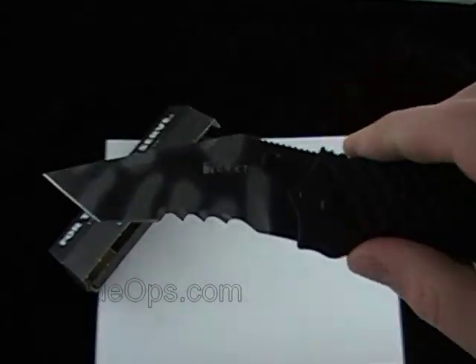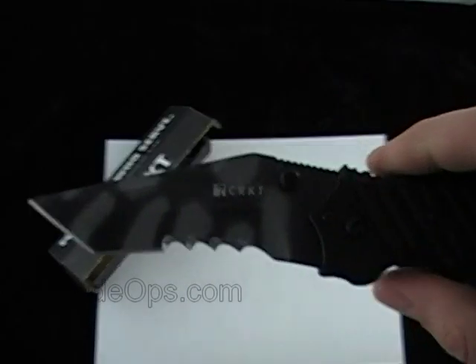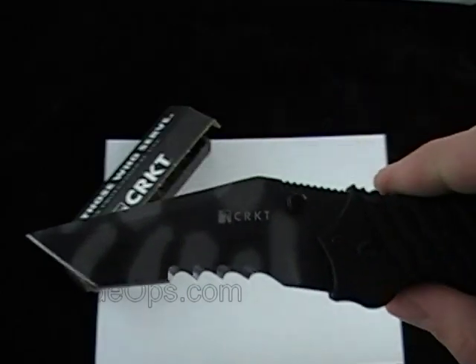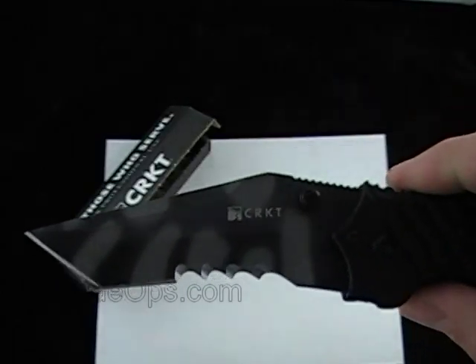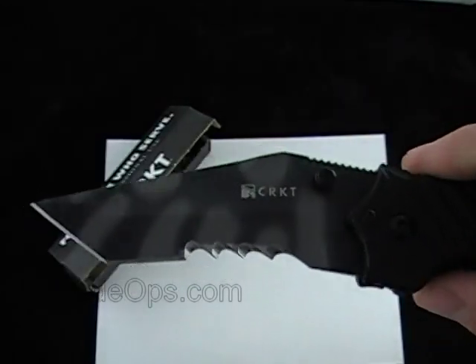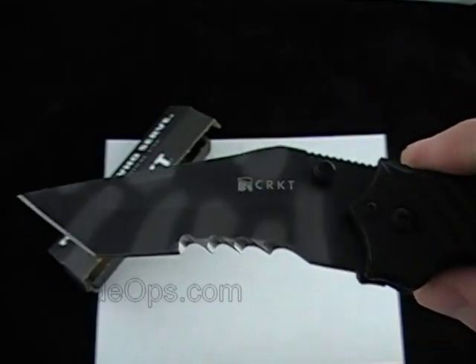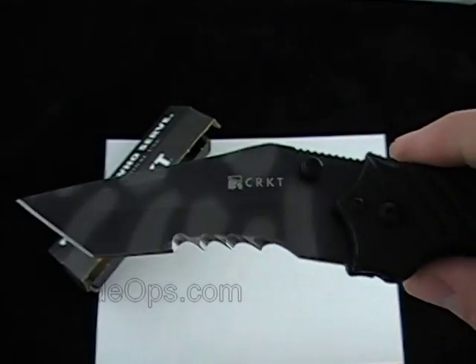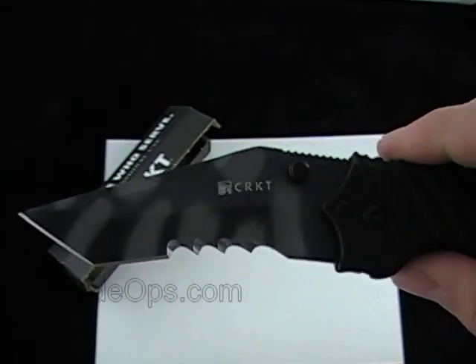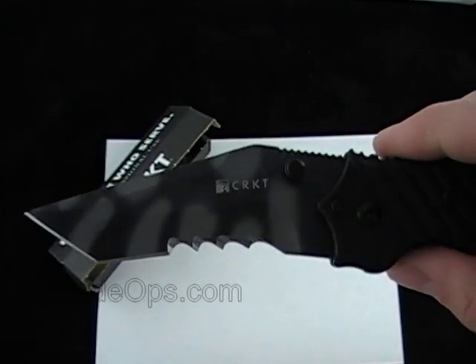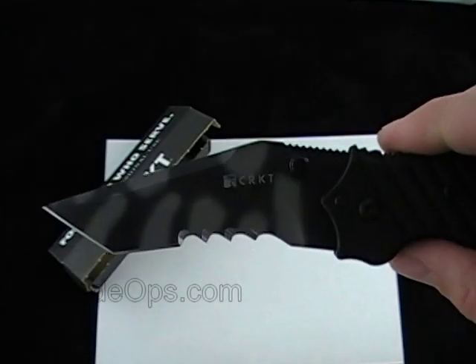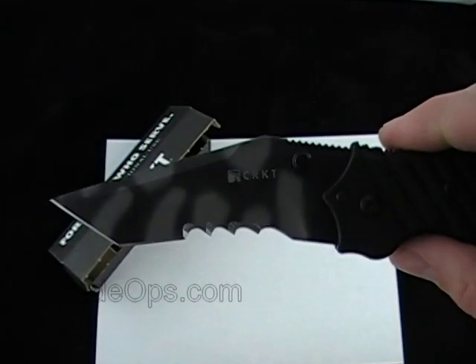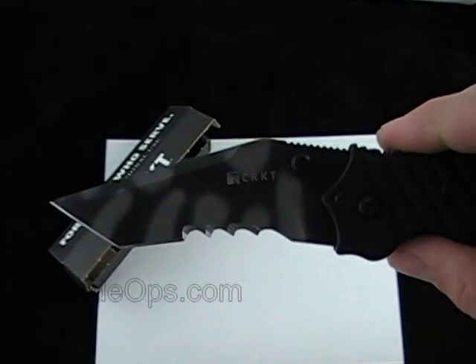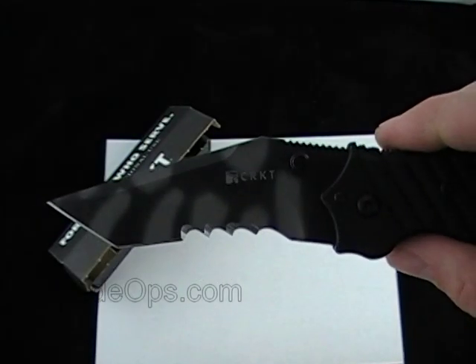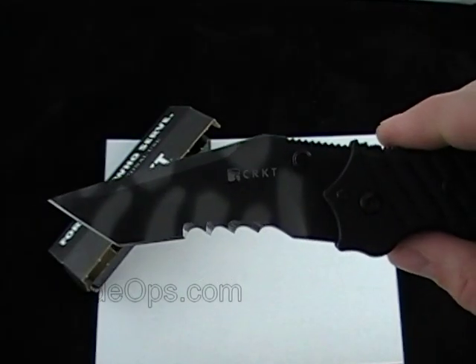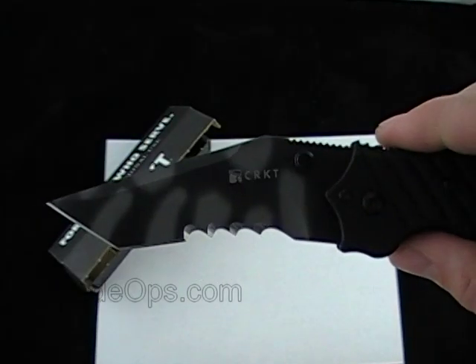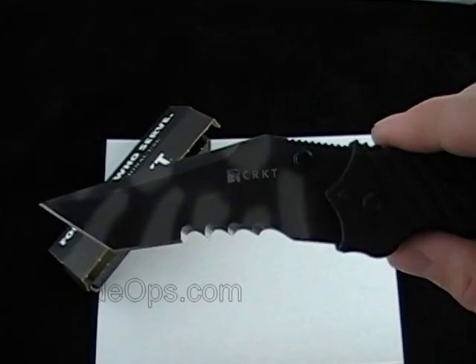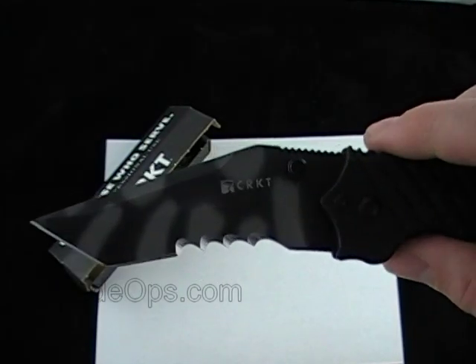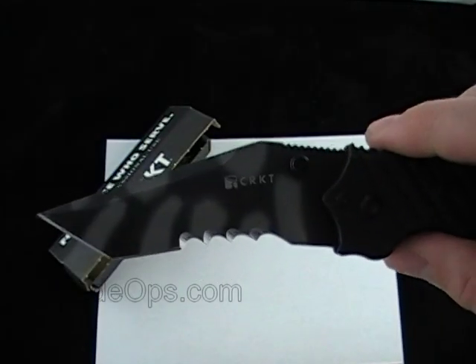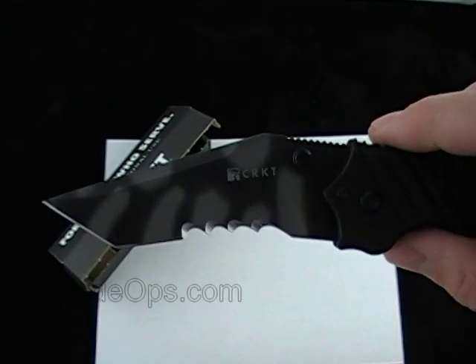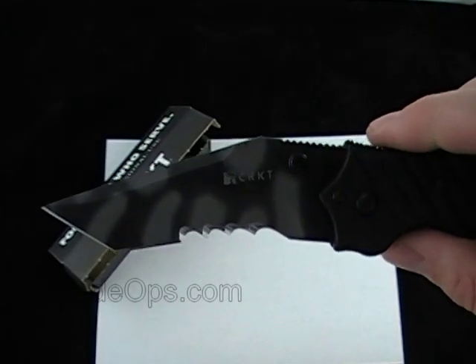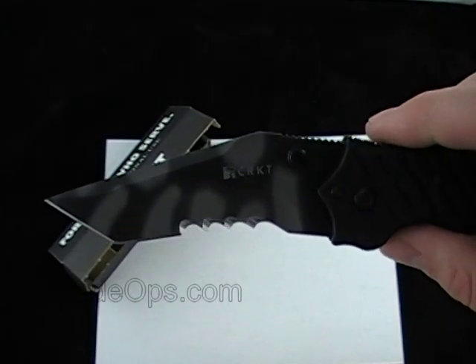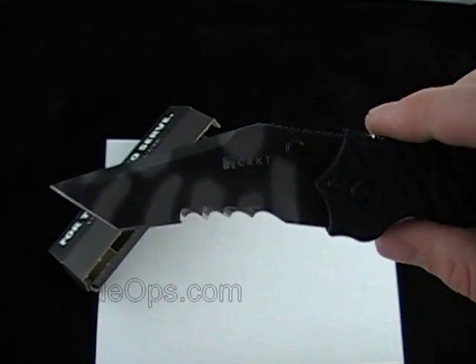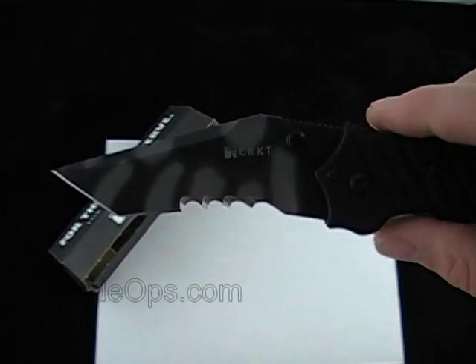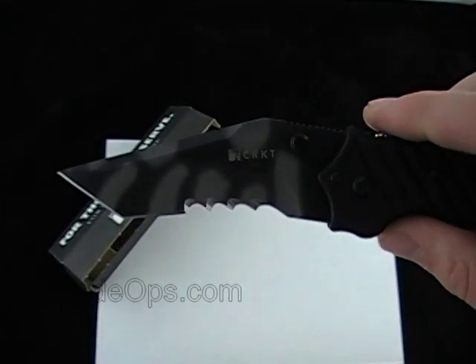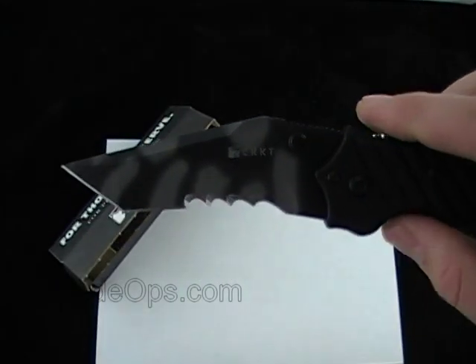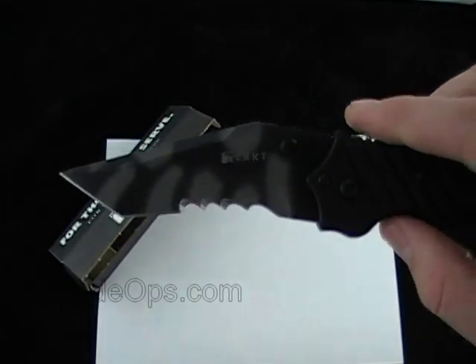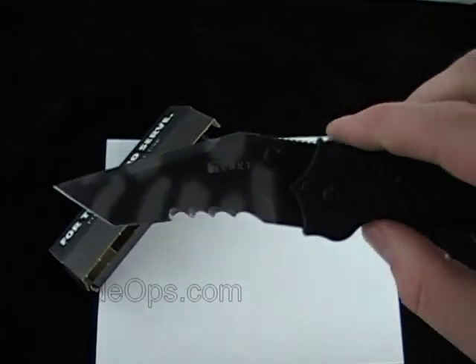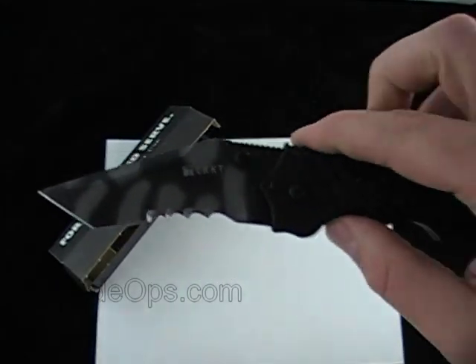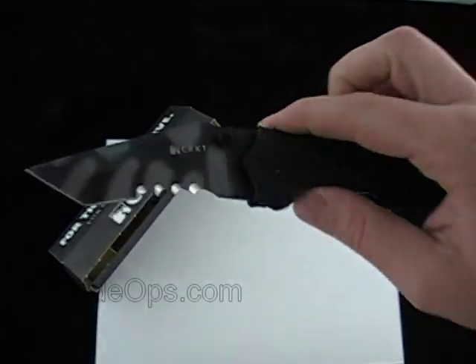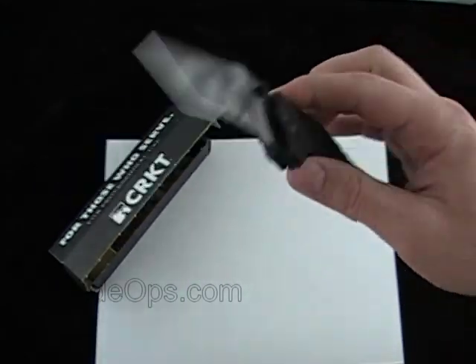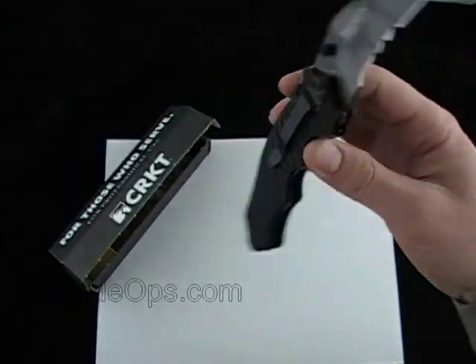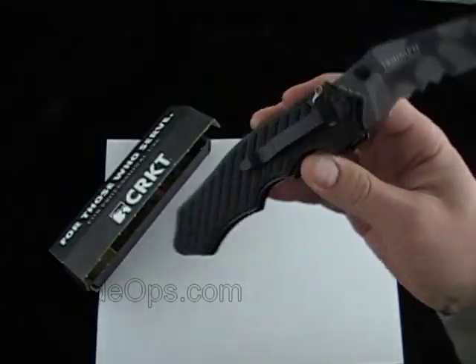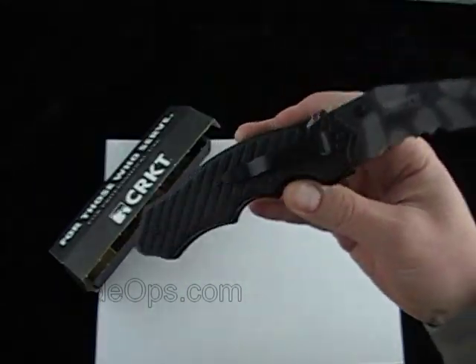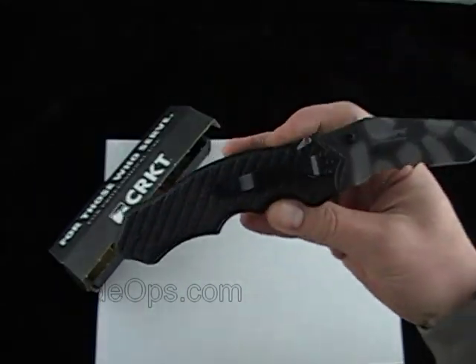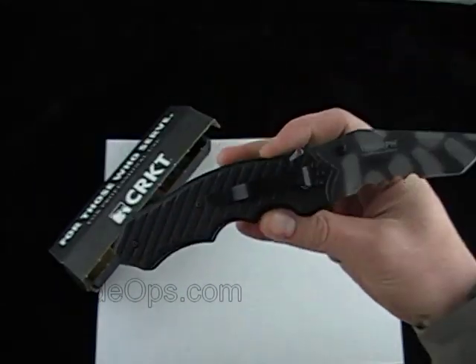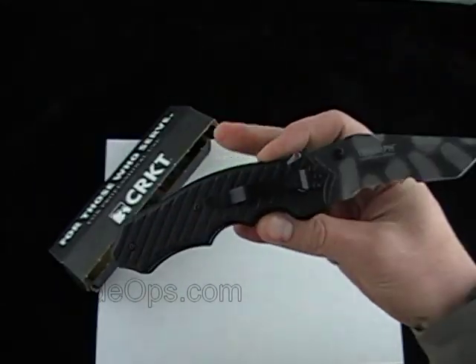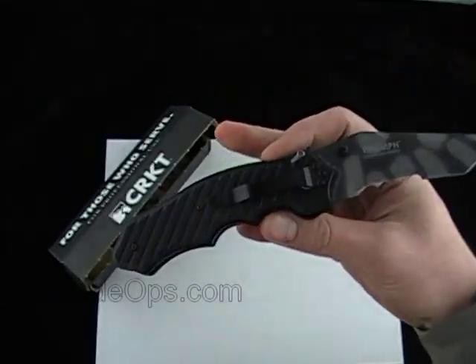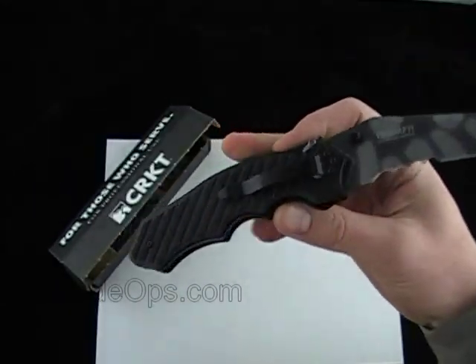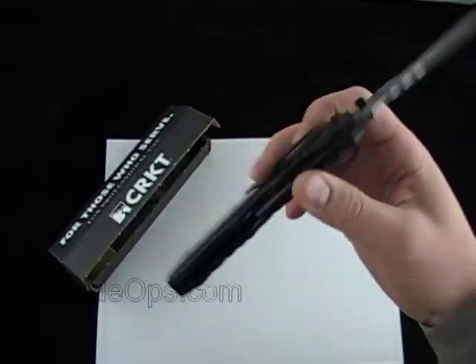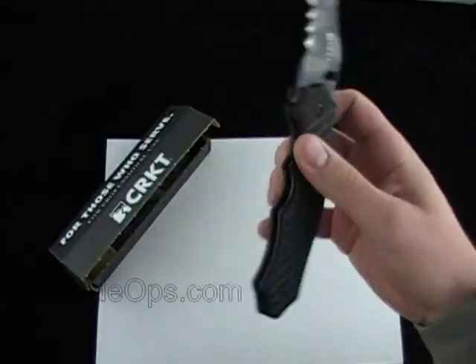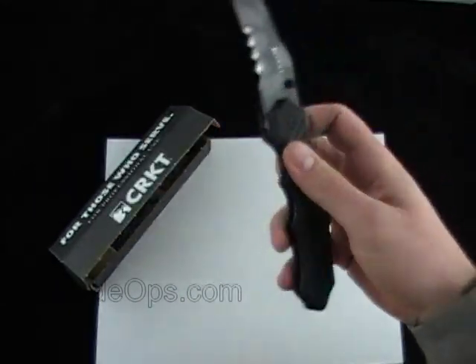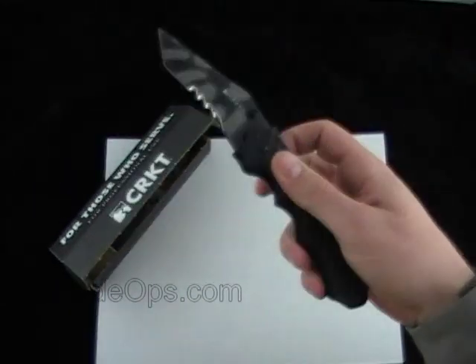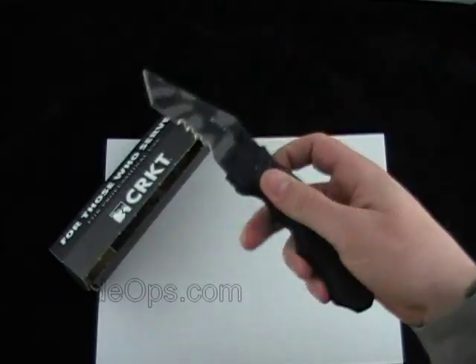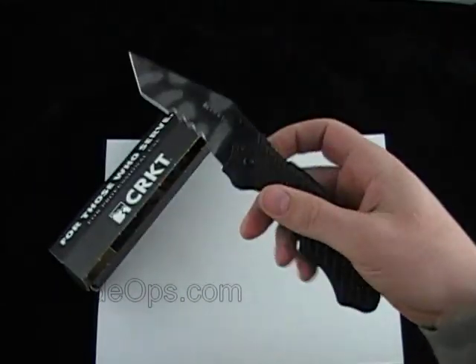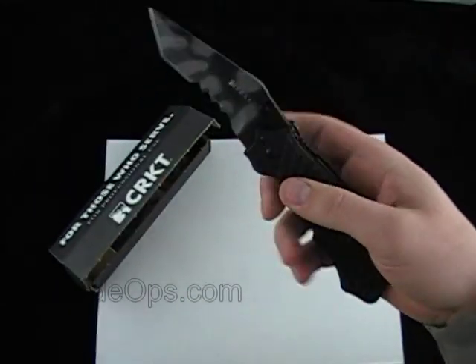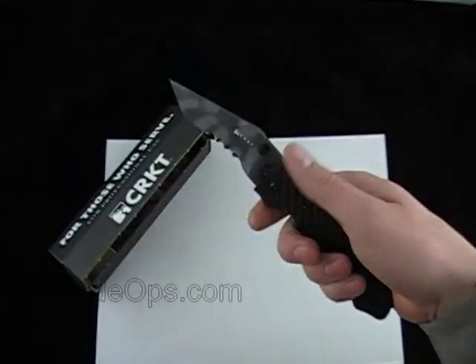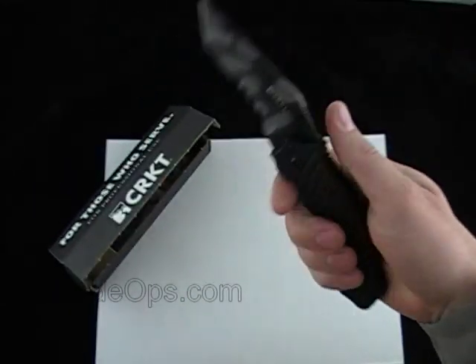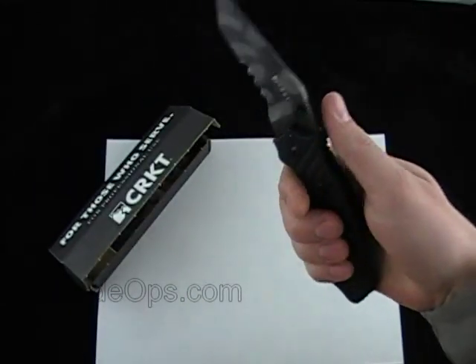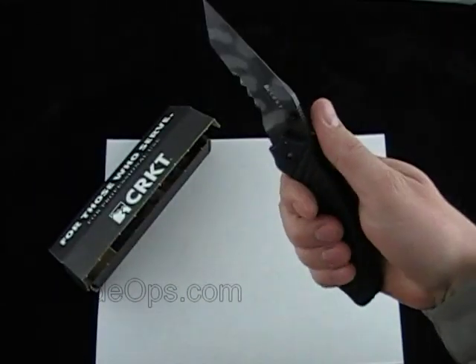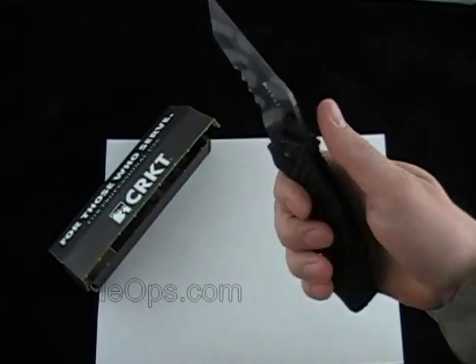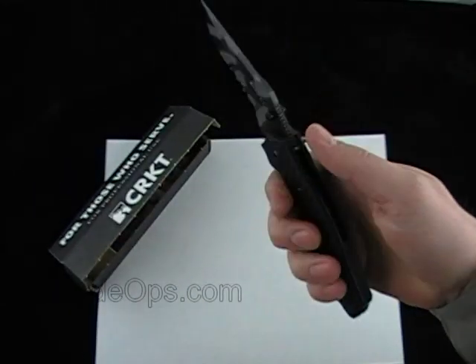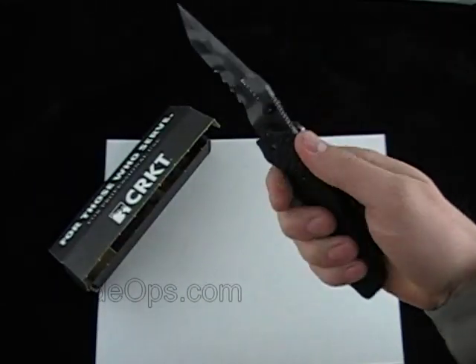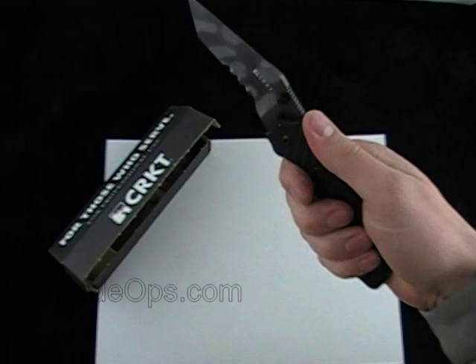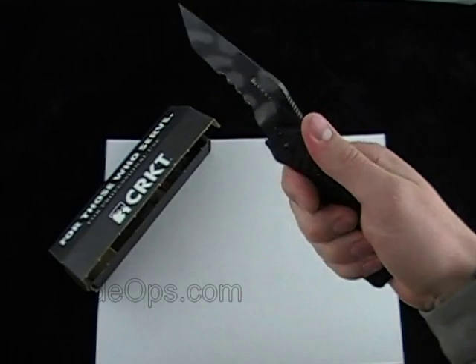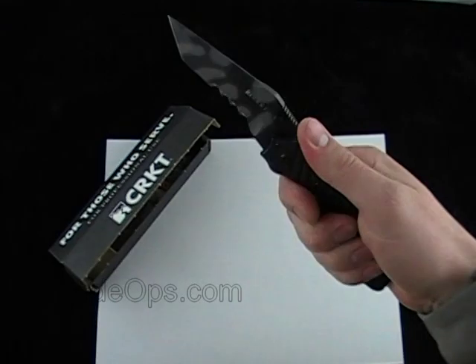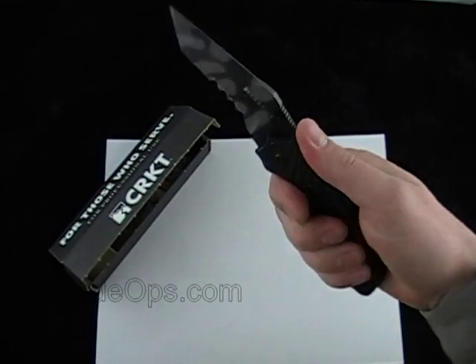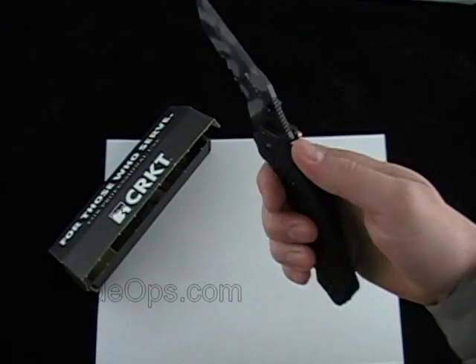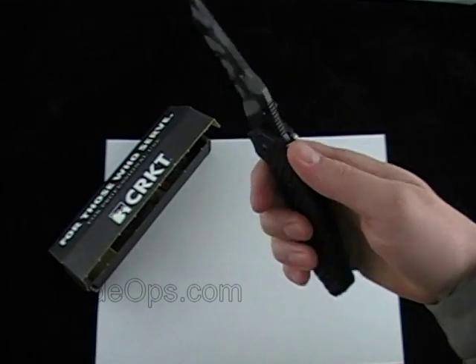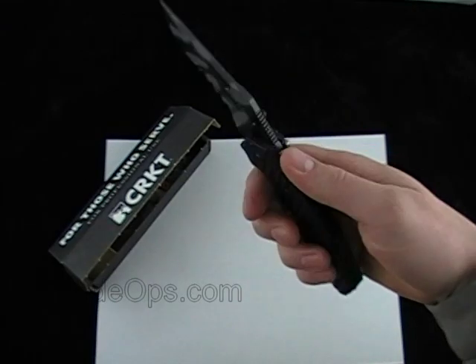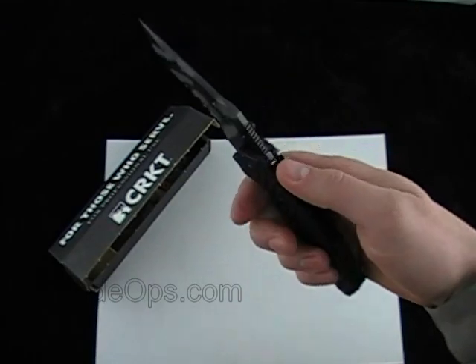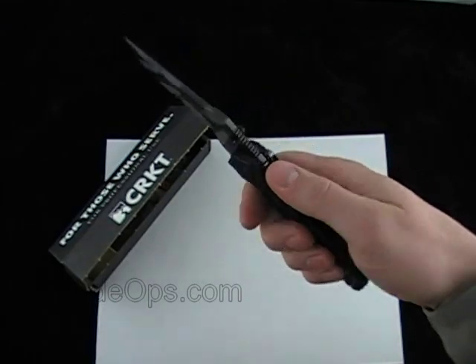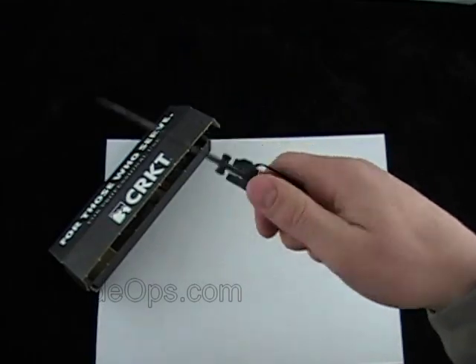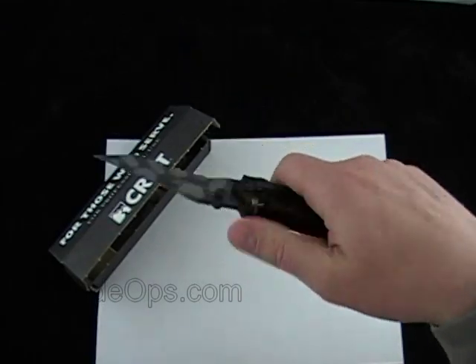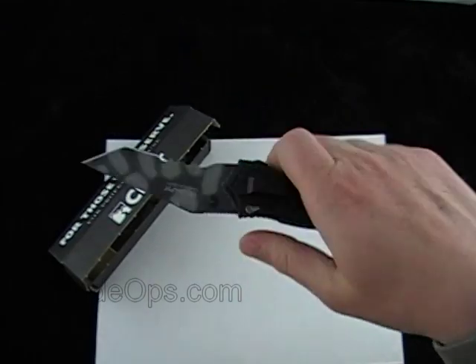You've got a 3.5-inch AUS8 steel blade, 8.5-inch overall, and it's about 6.3 ounces.